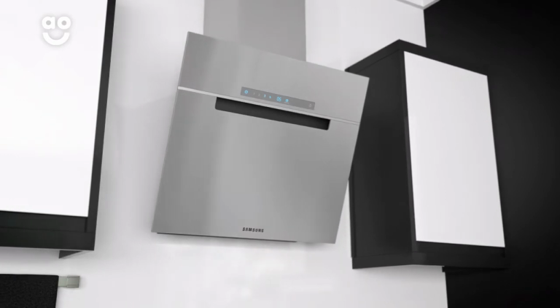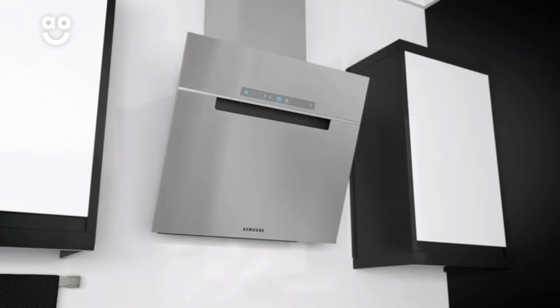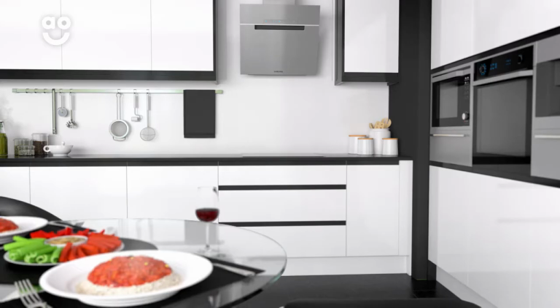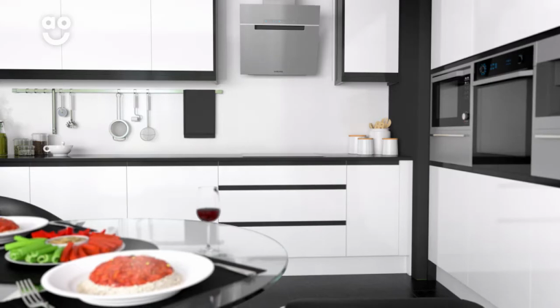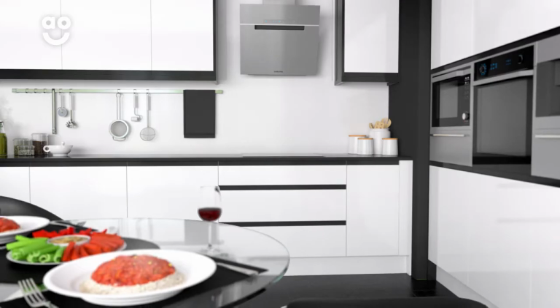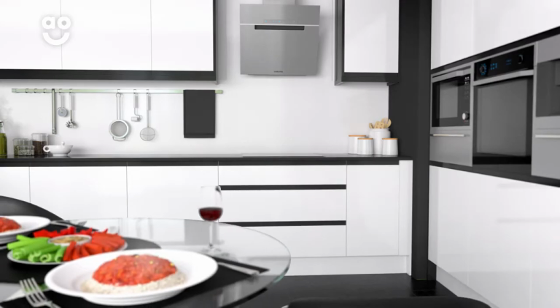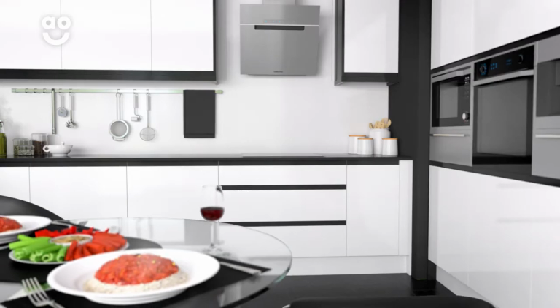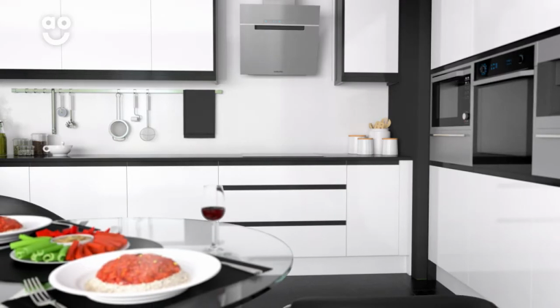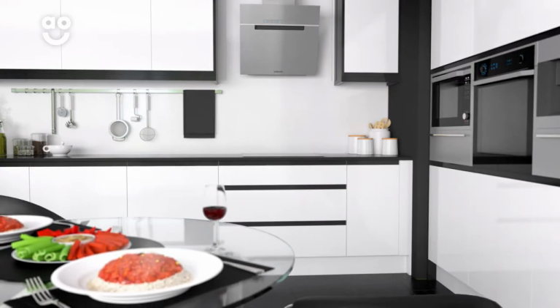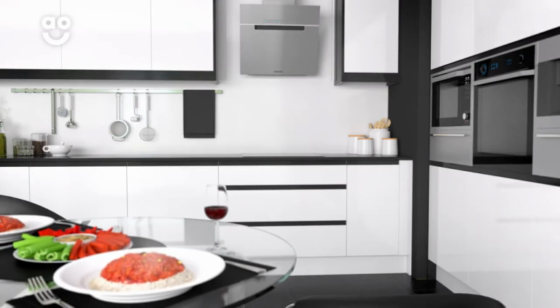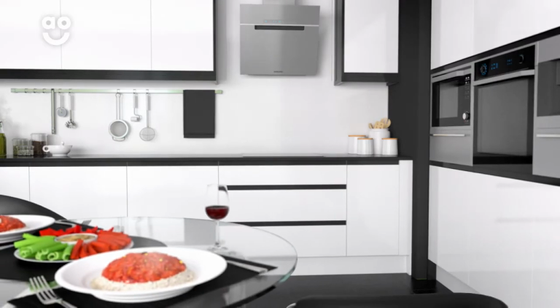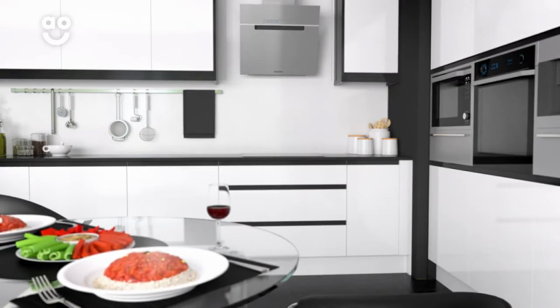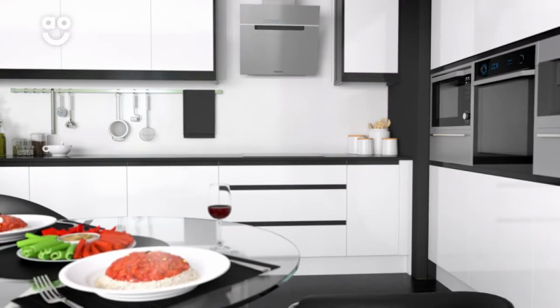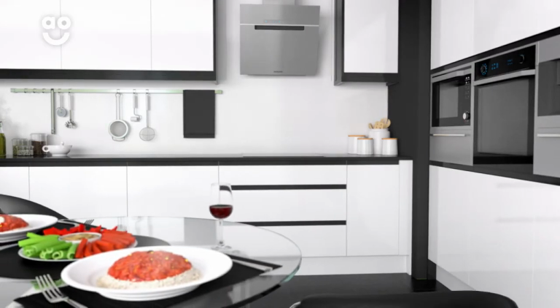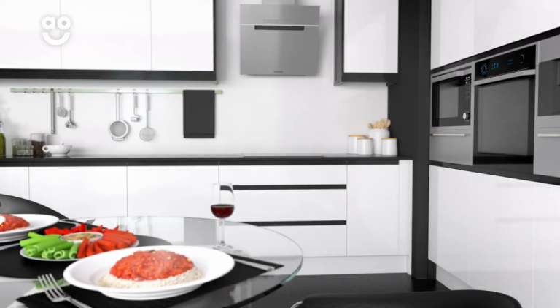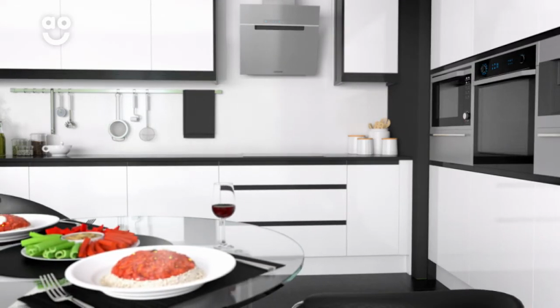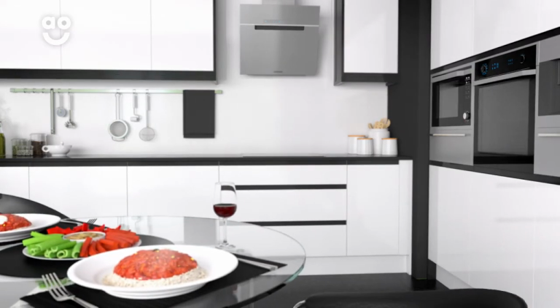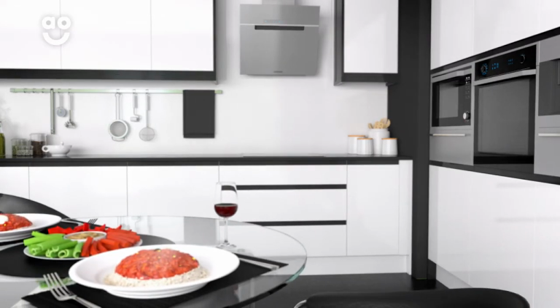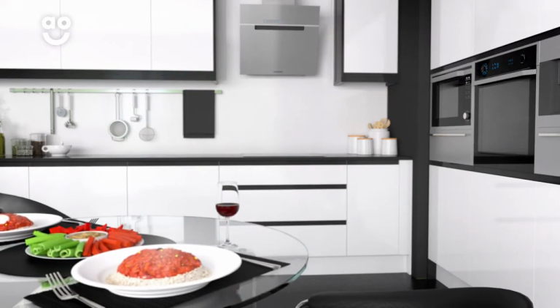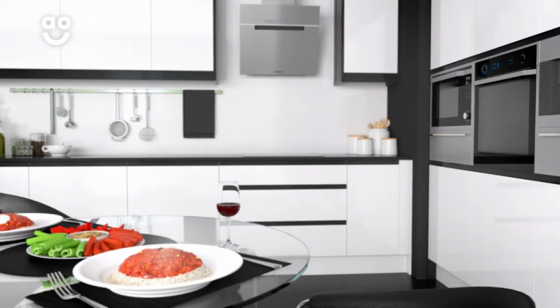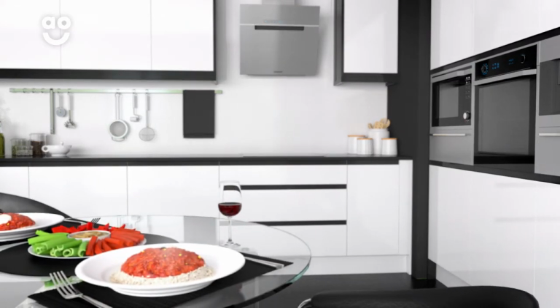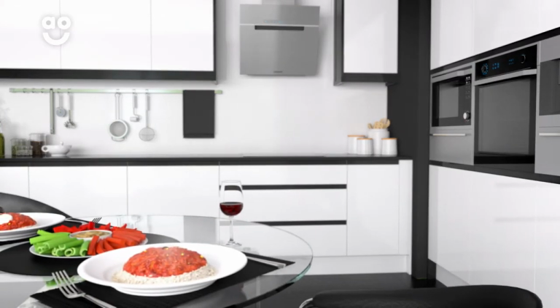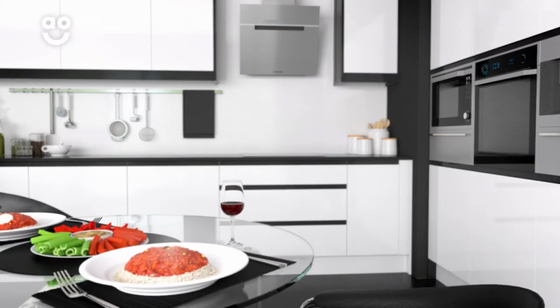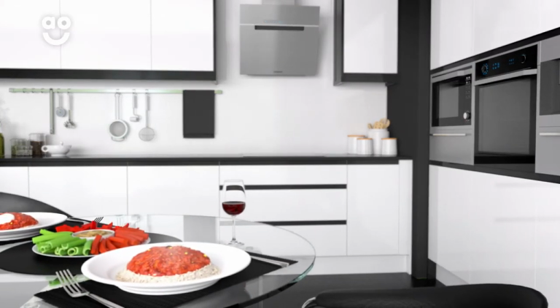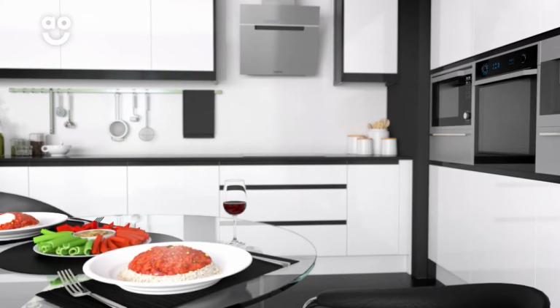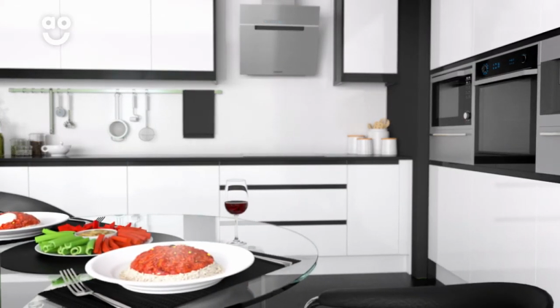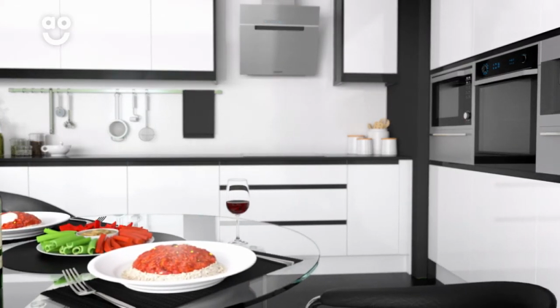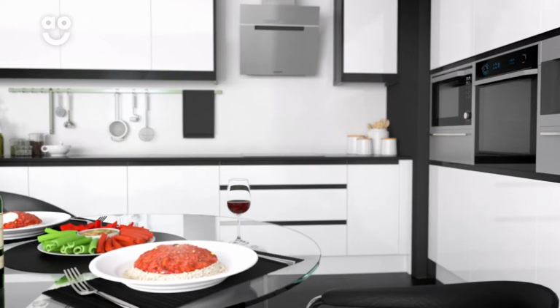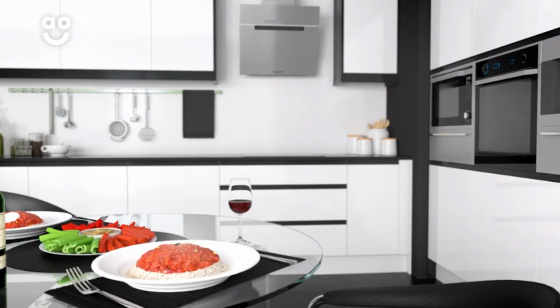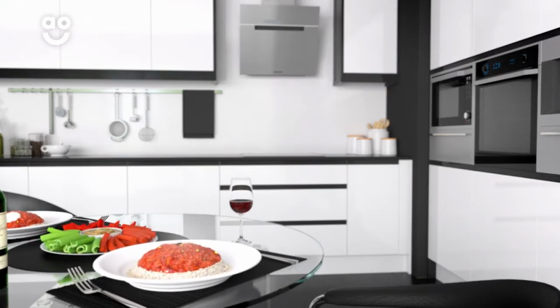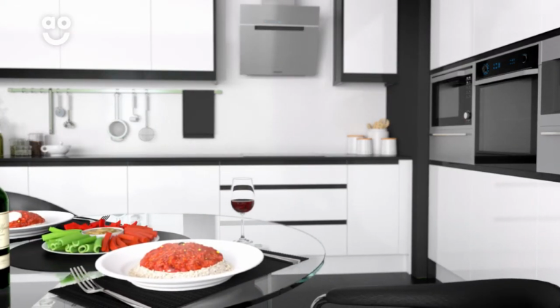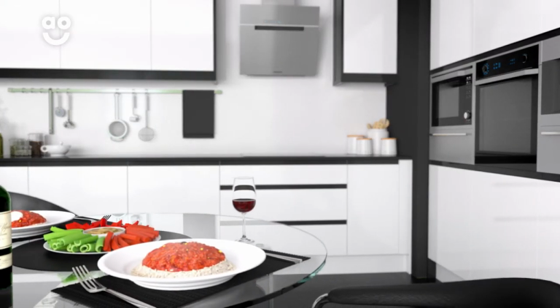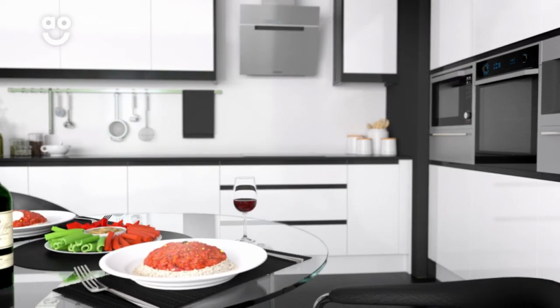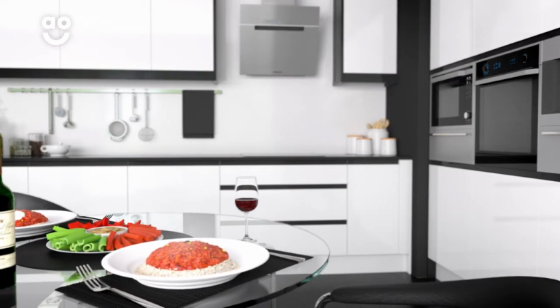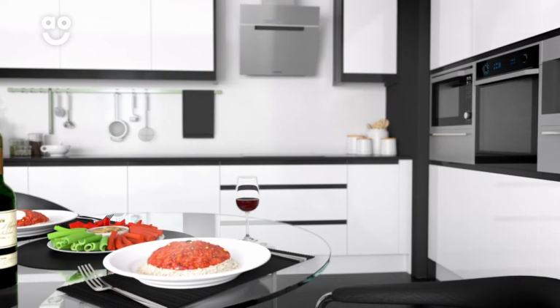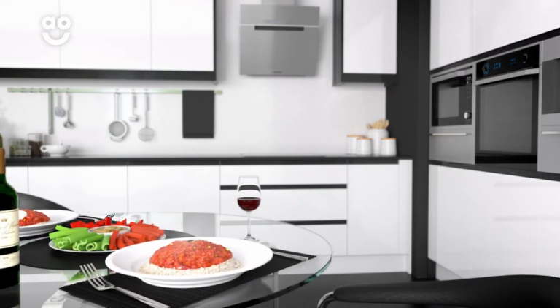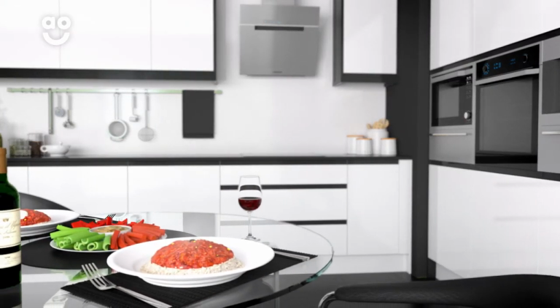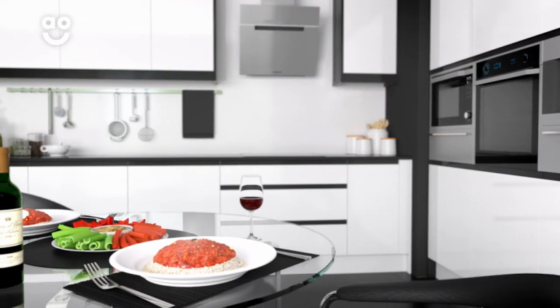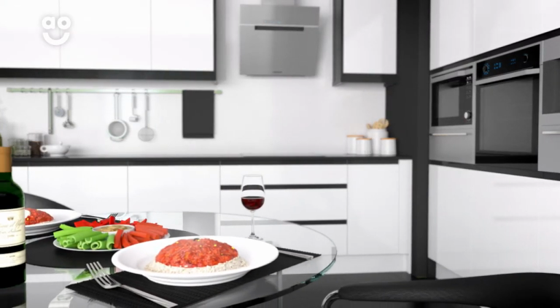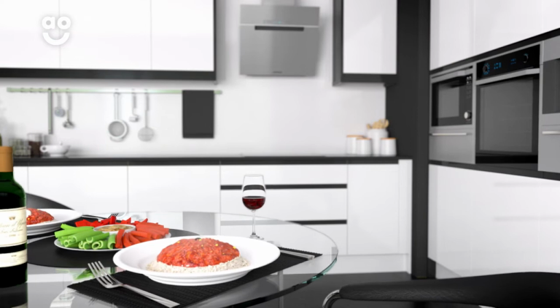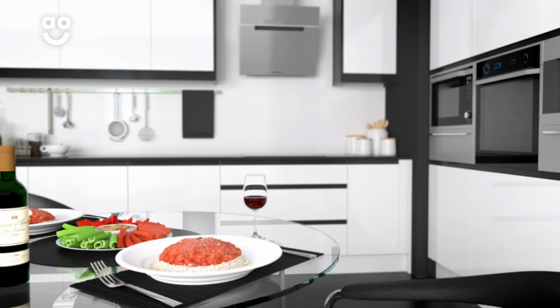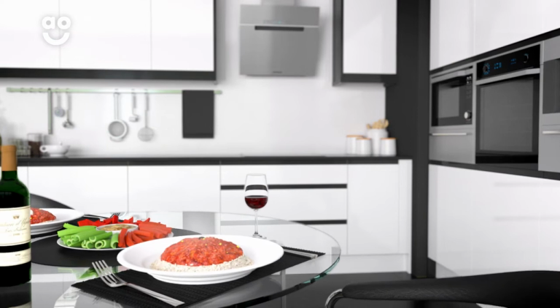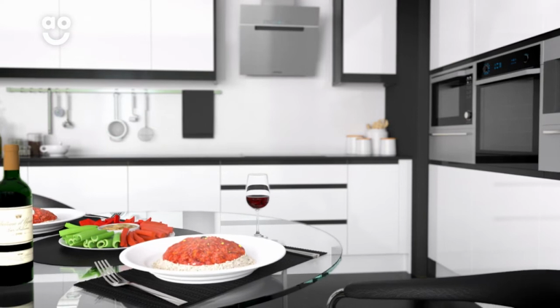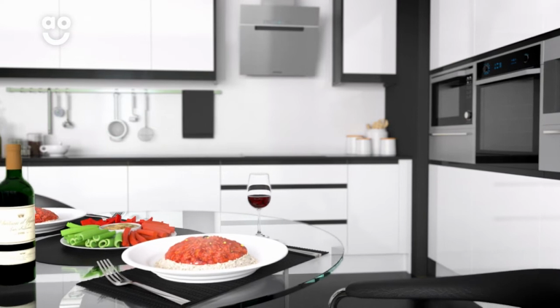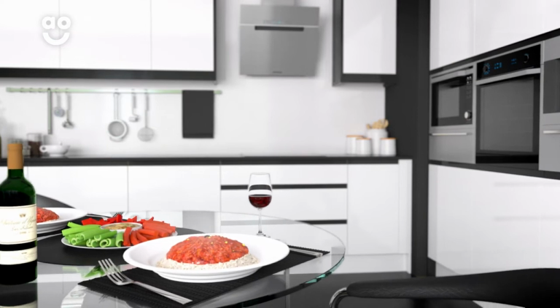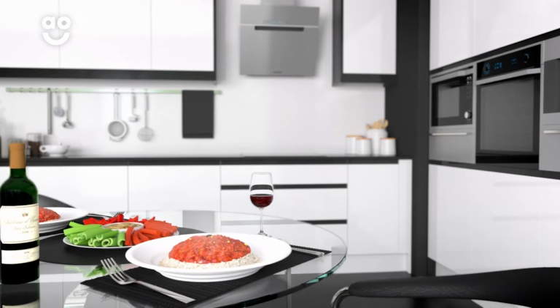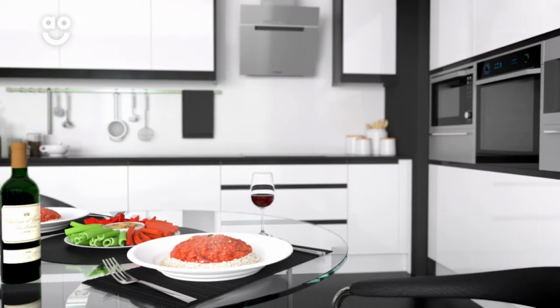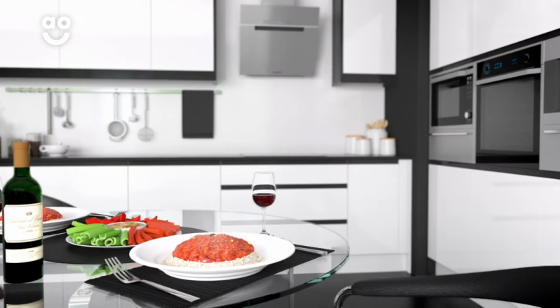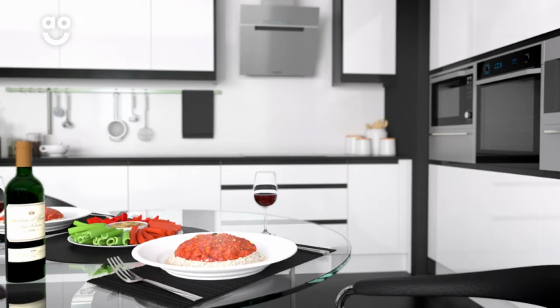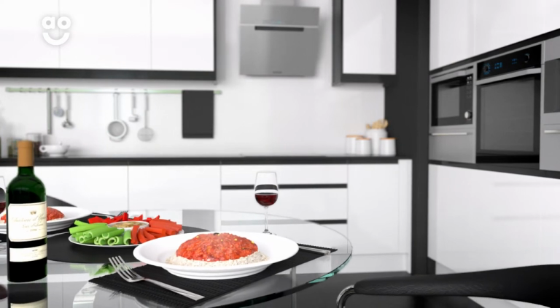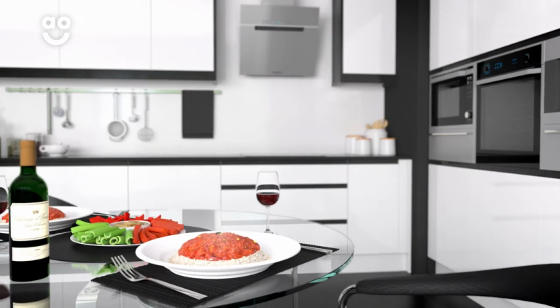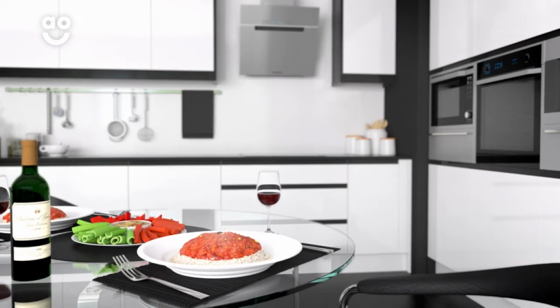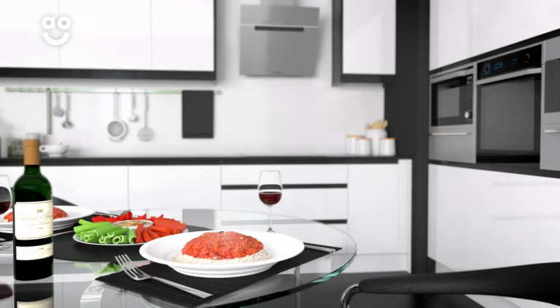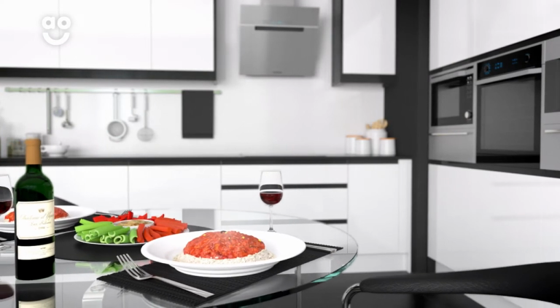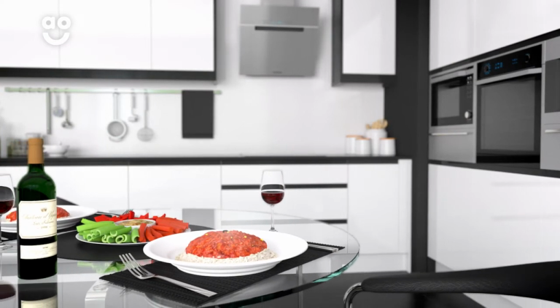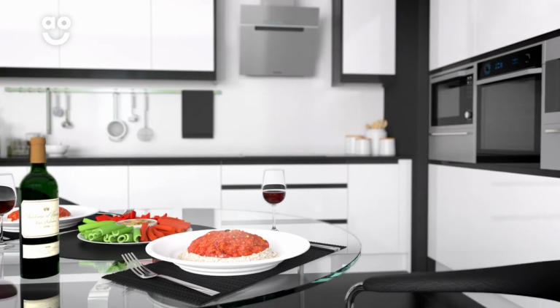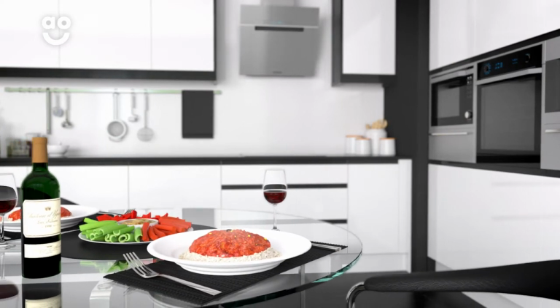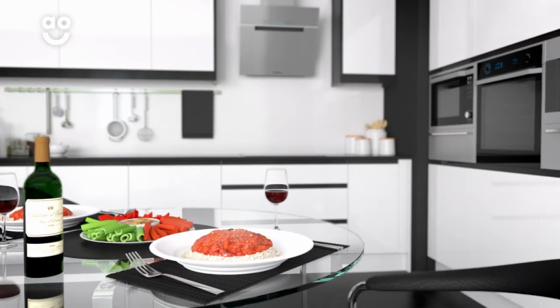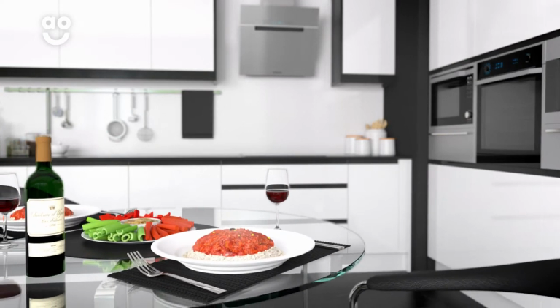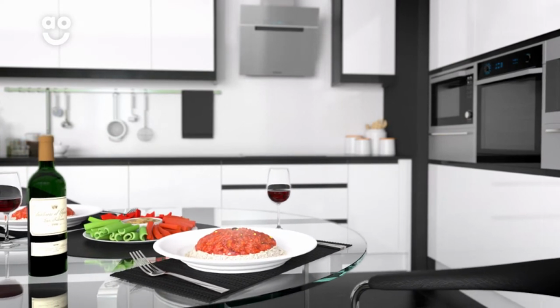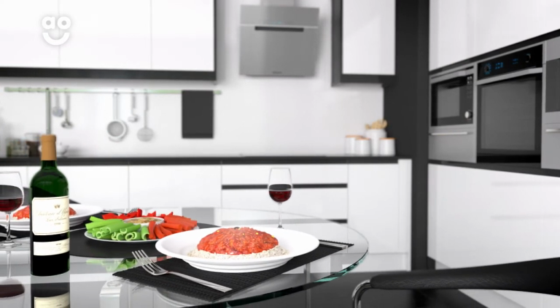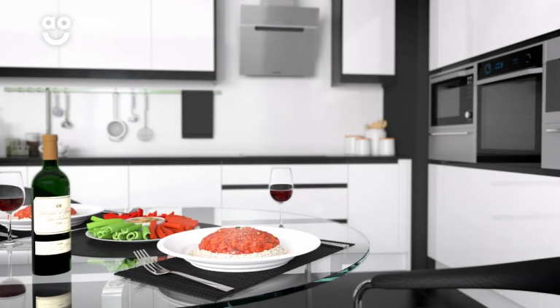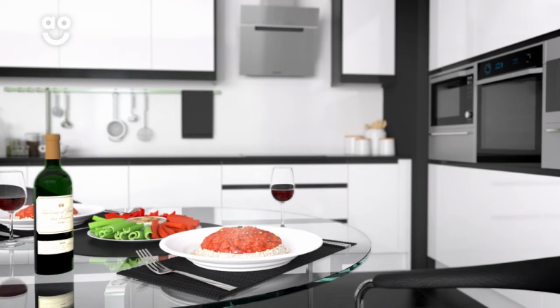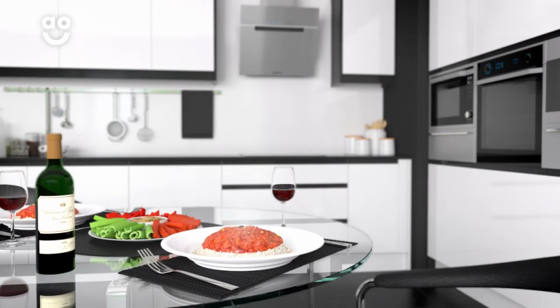So, whether you're boiling, frying or just cooking a more fragrant dish, the air in your kitchen will always be clean and clear.